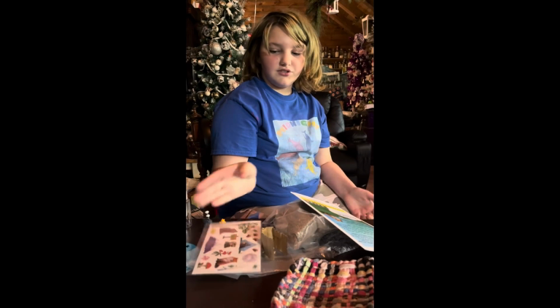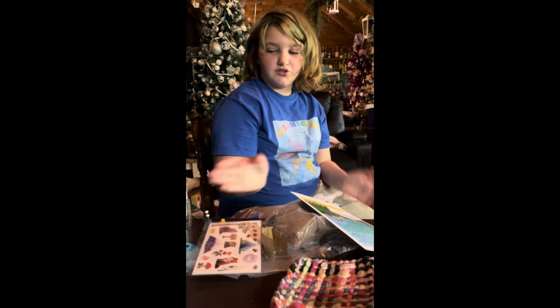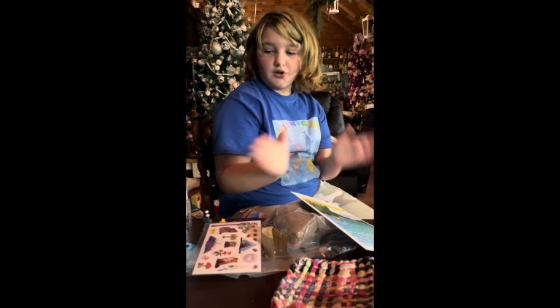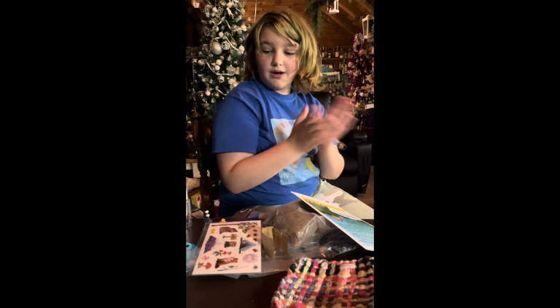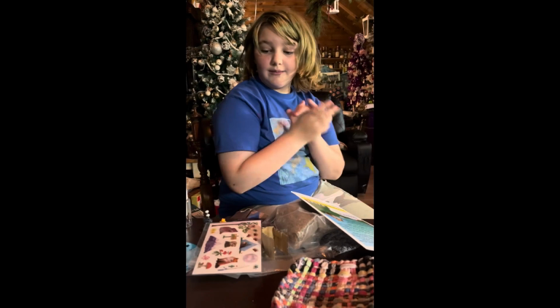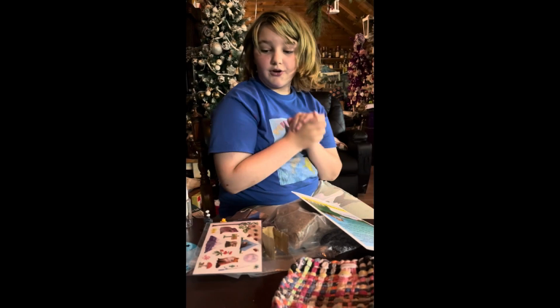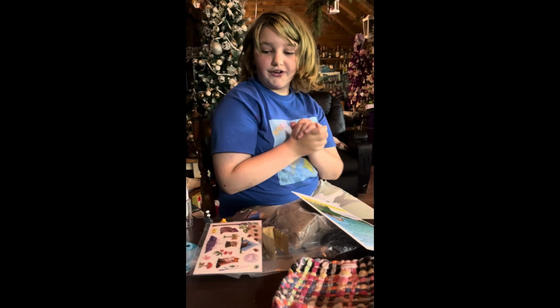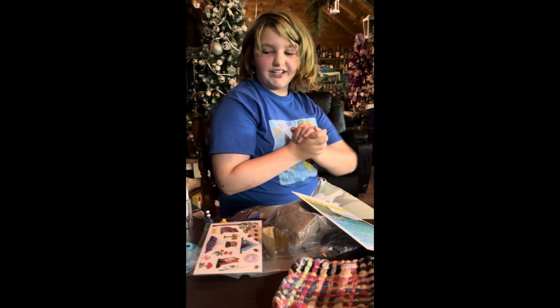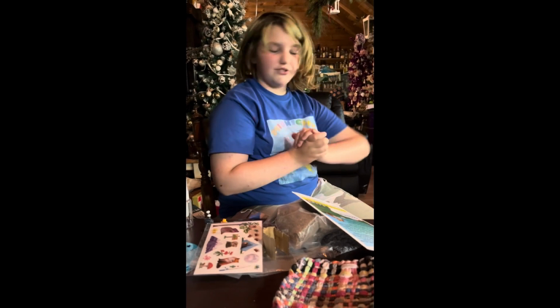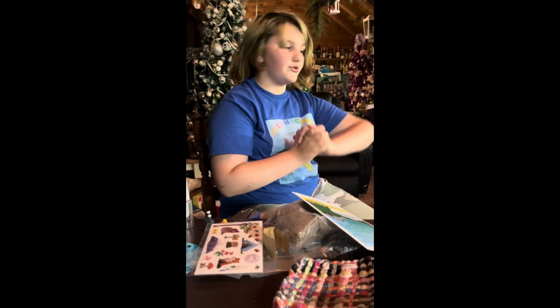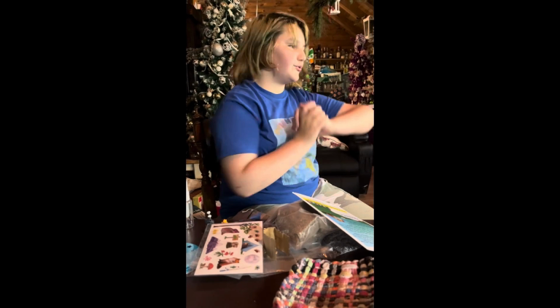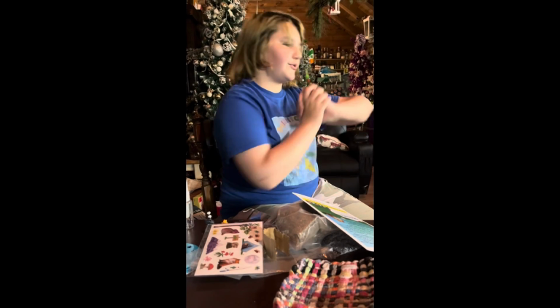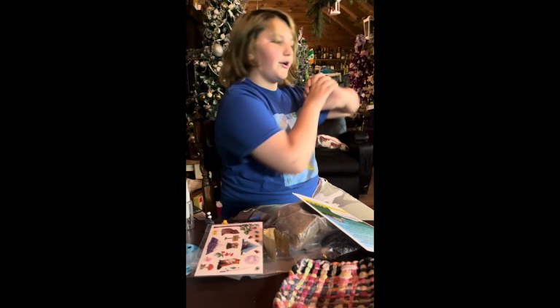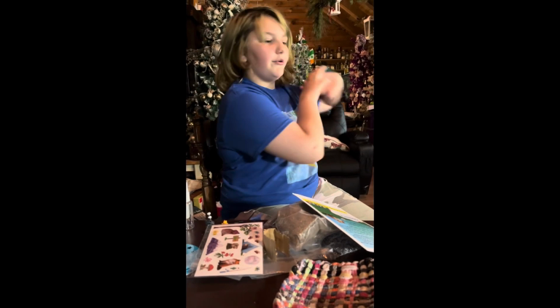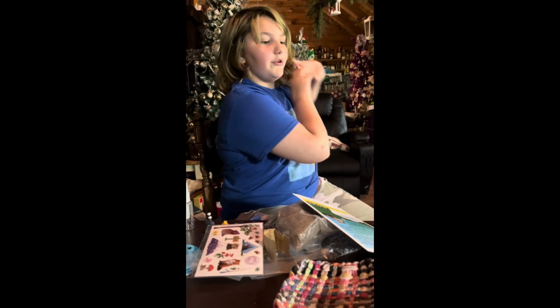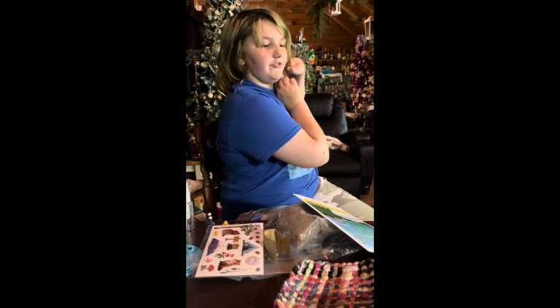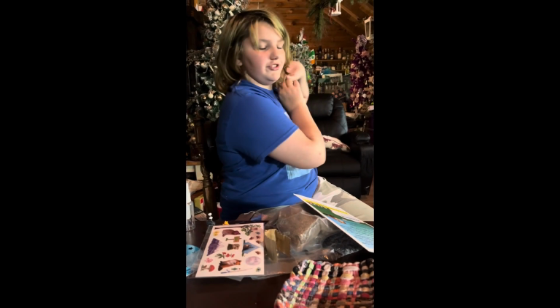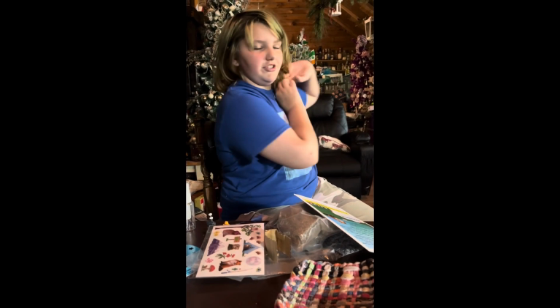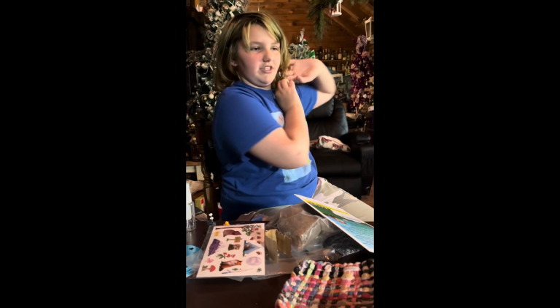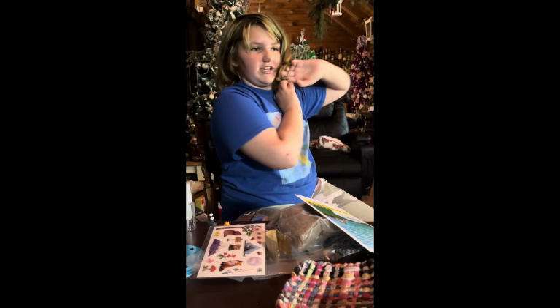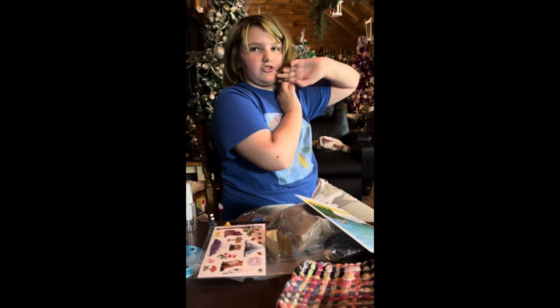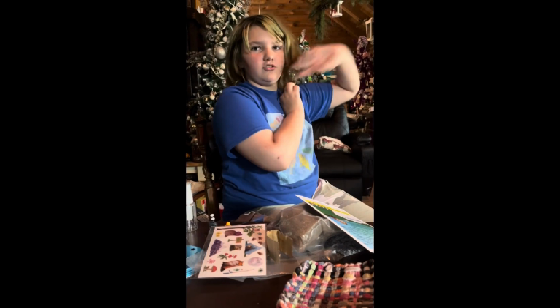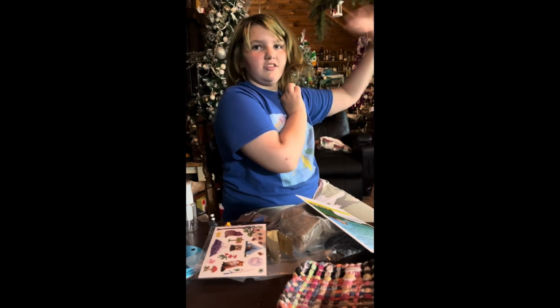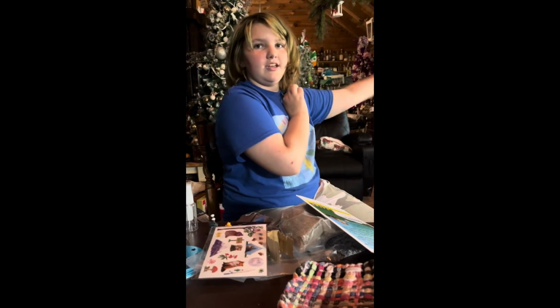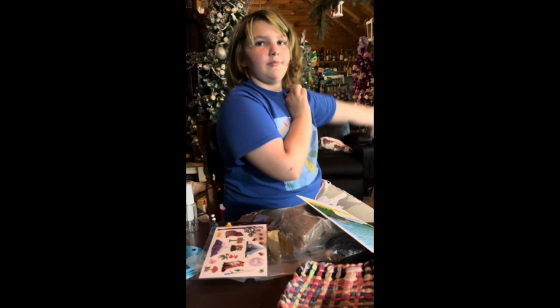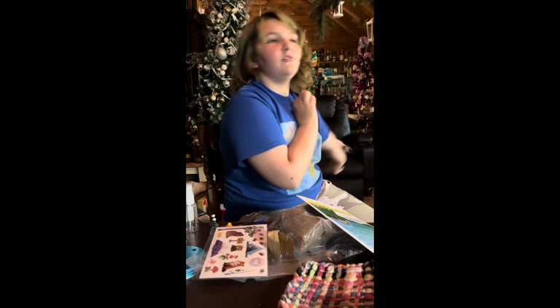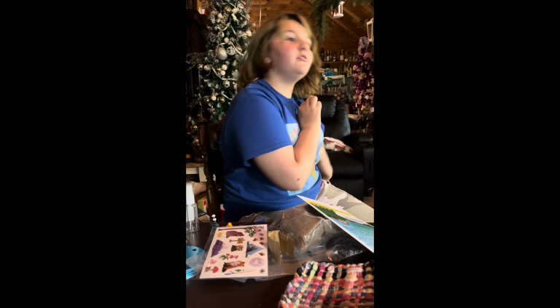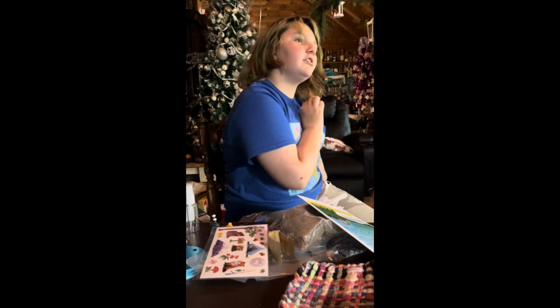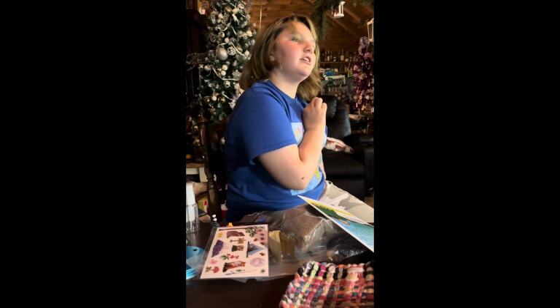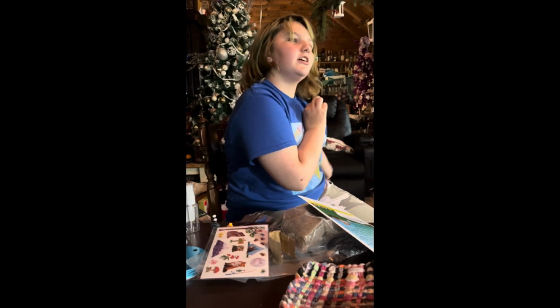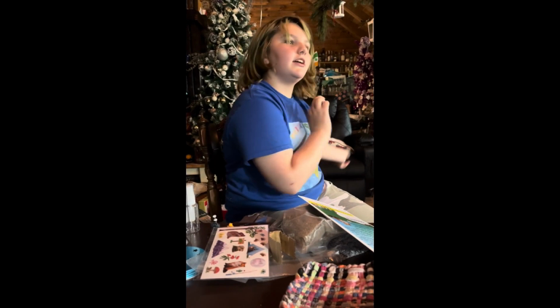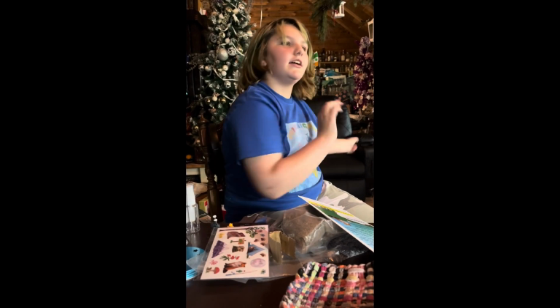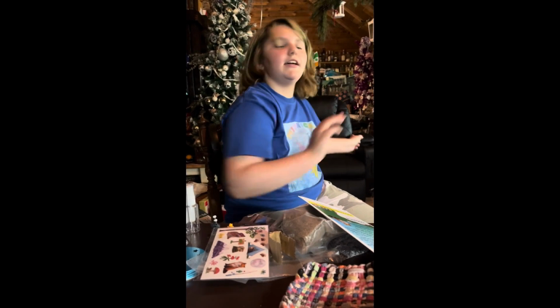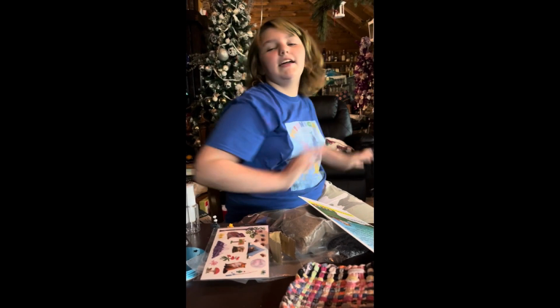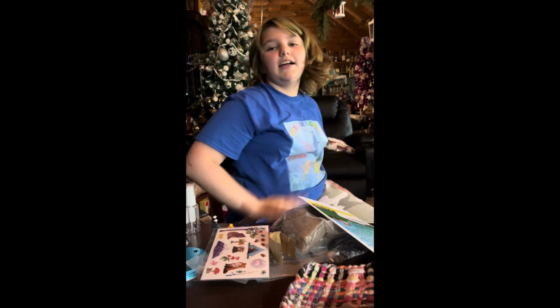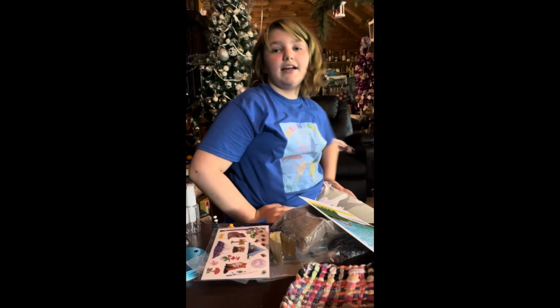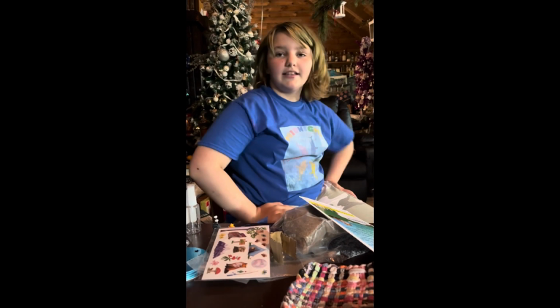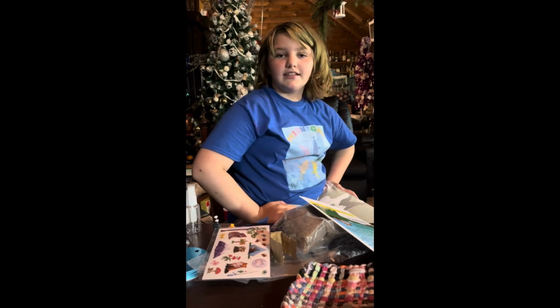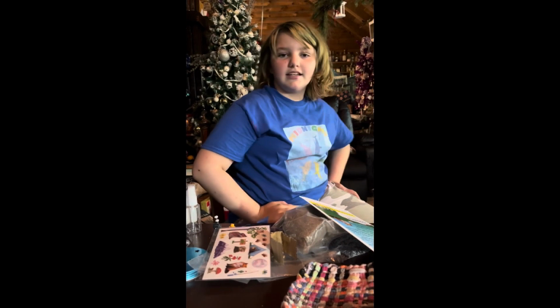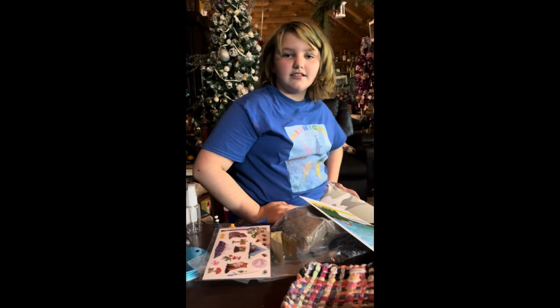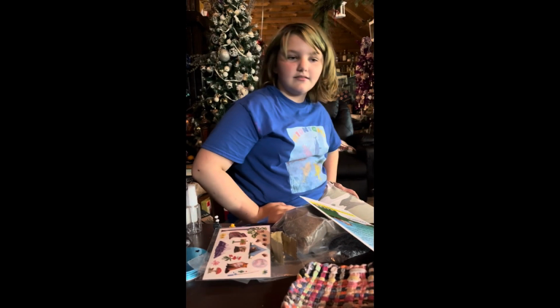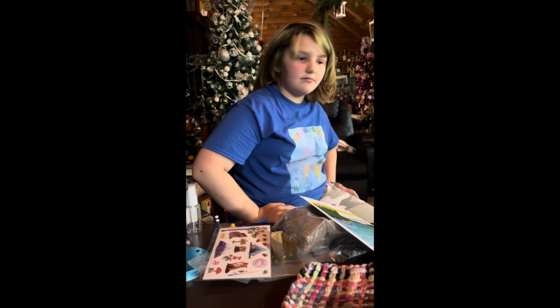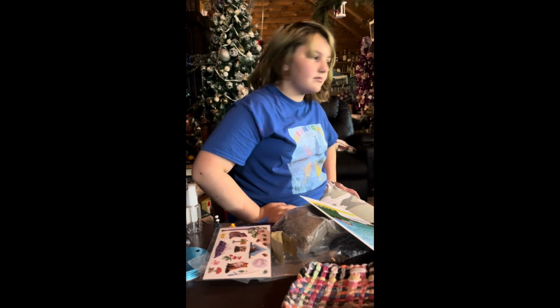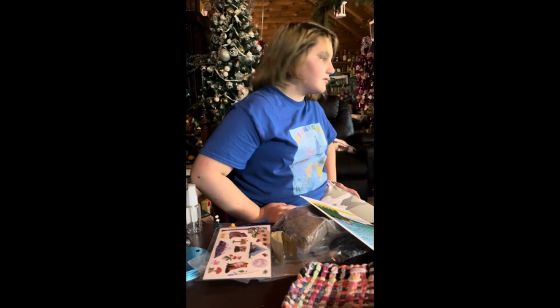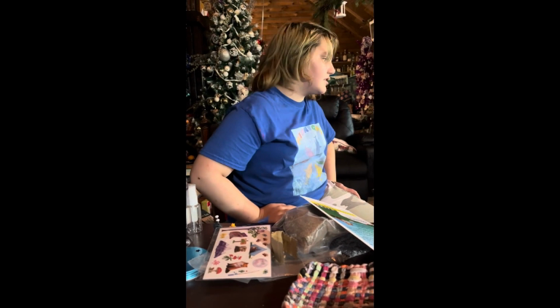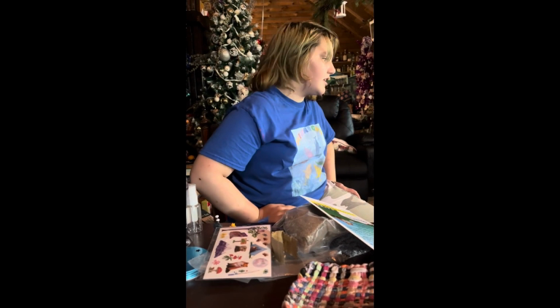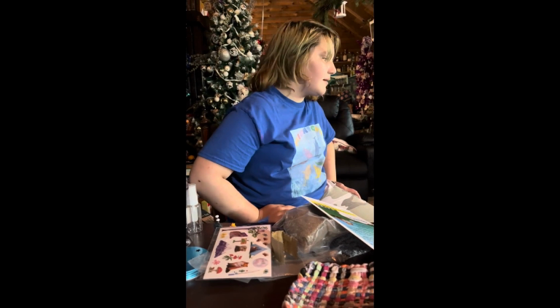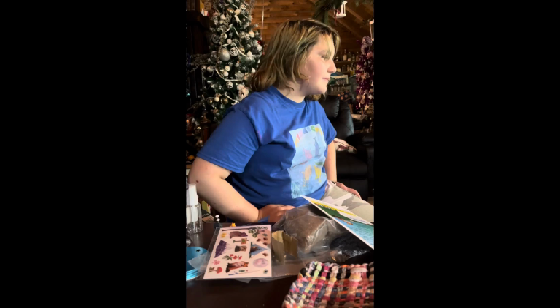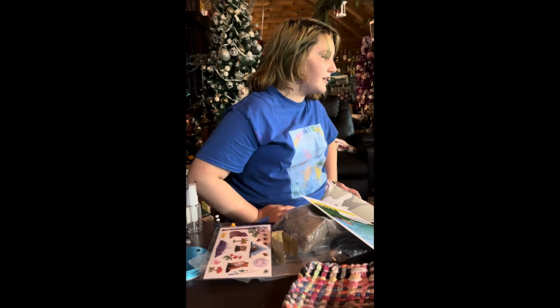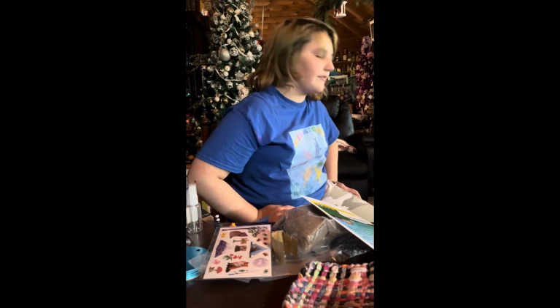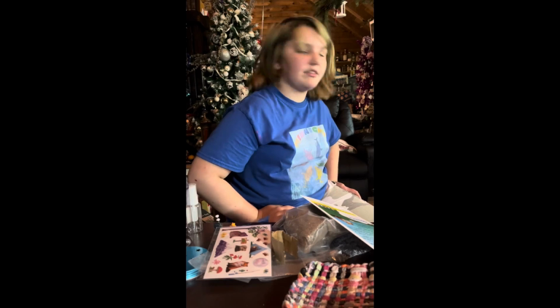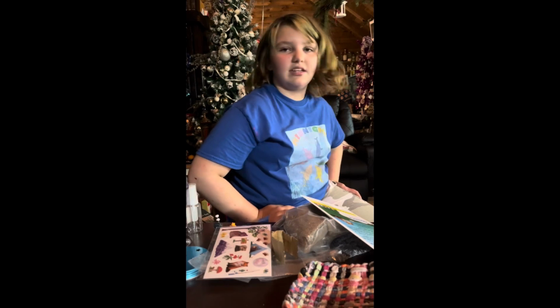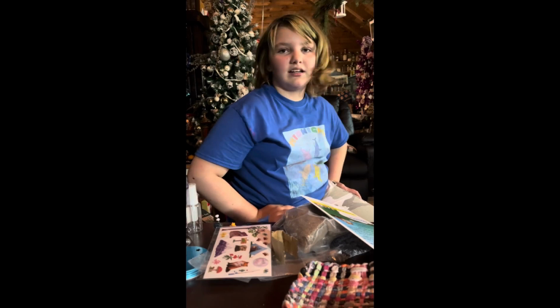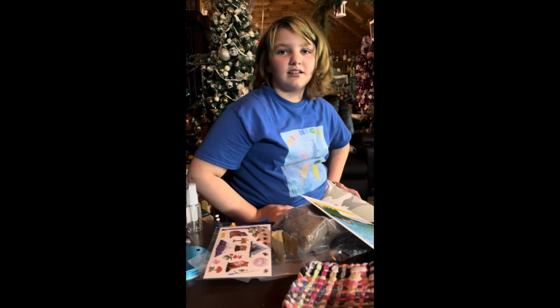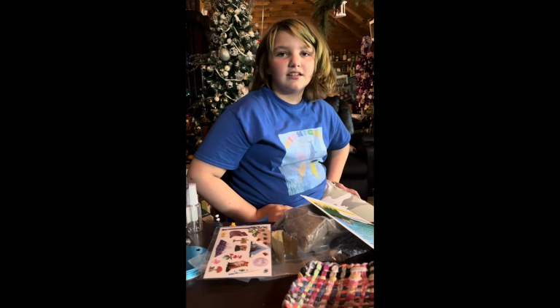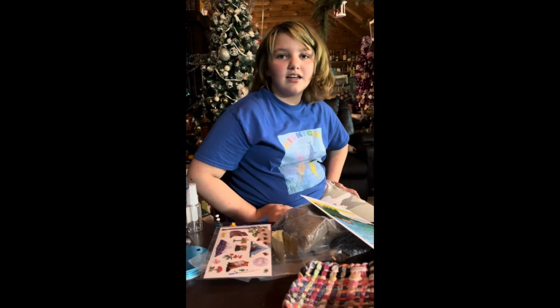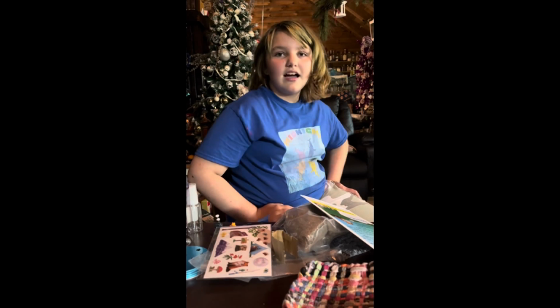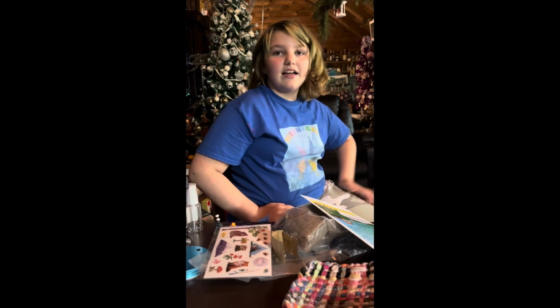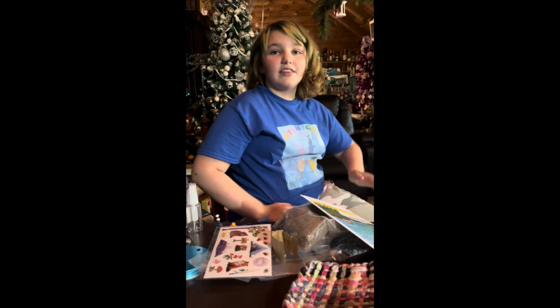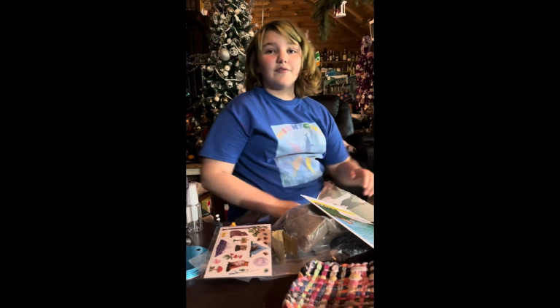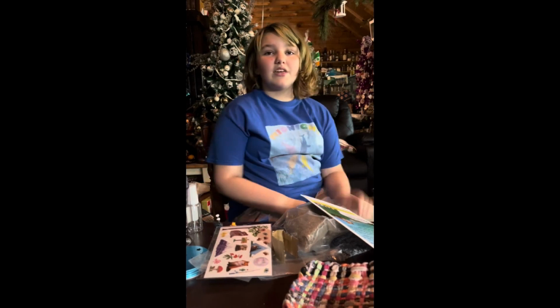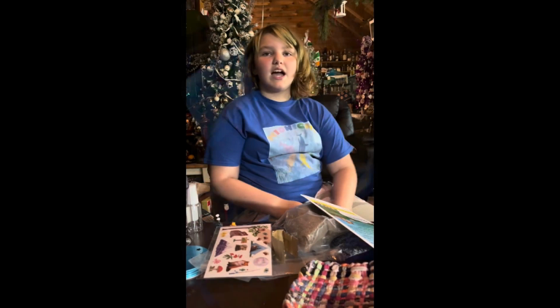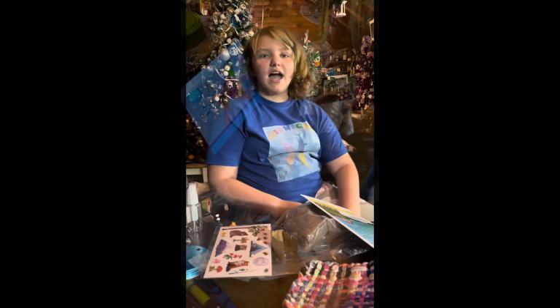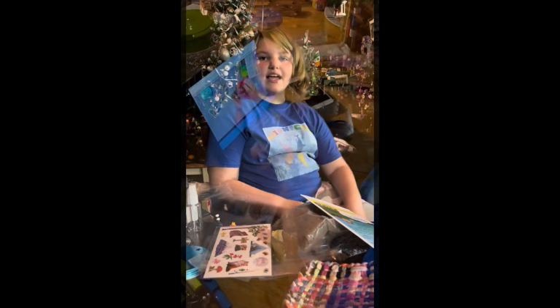So I'm going to go over to the kitchen table and get set up and everything. Love you guys.